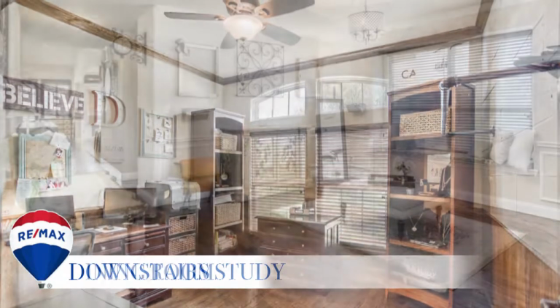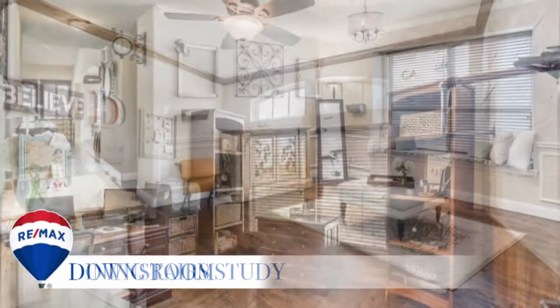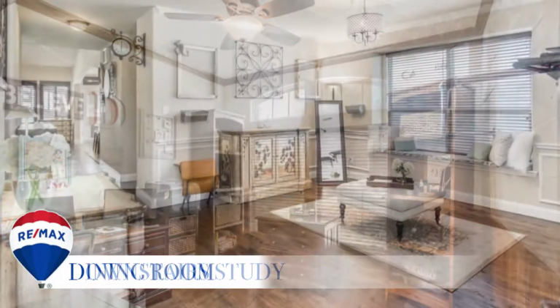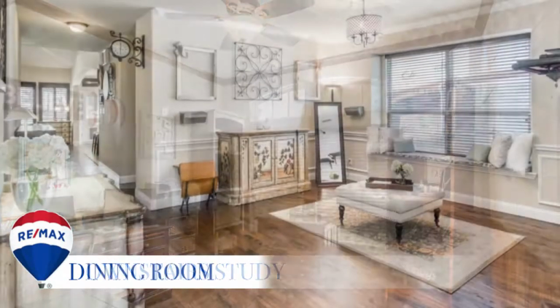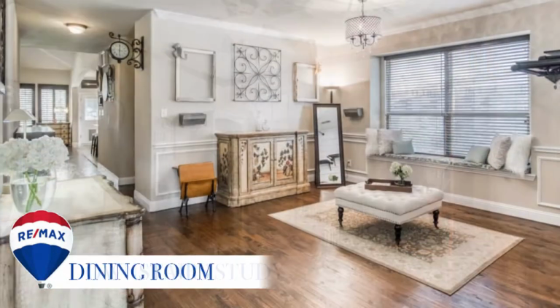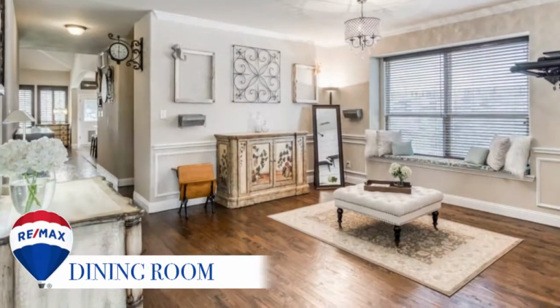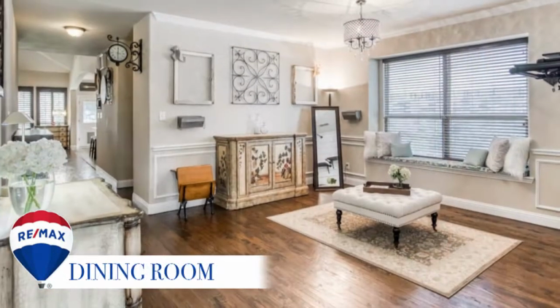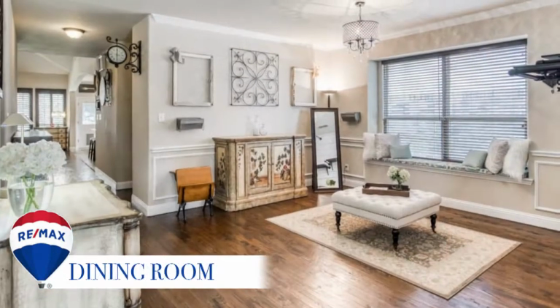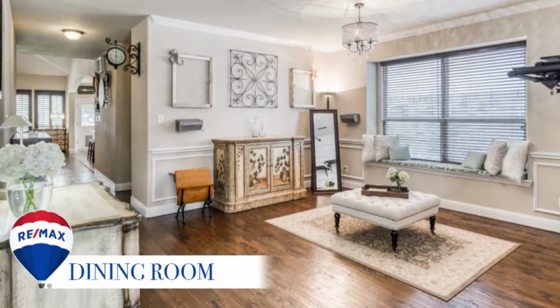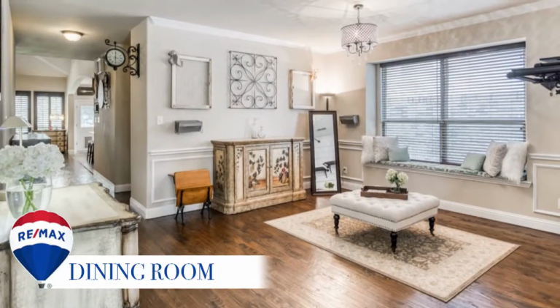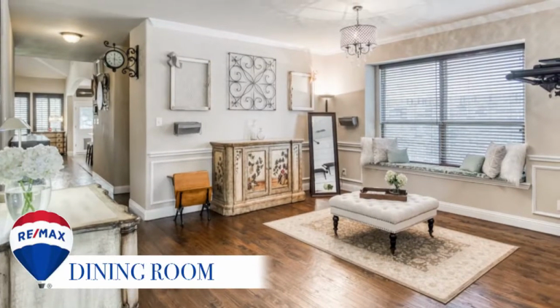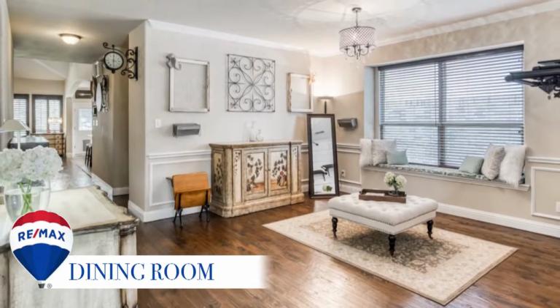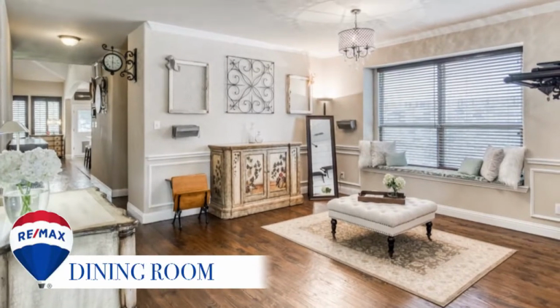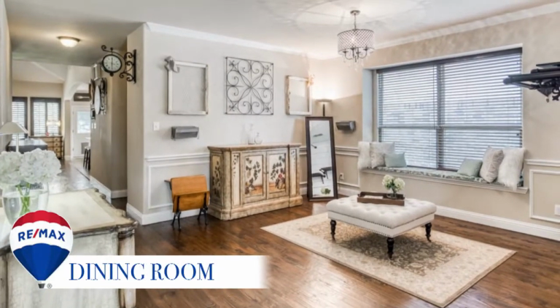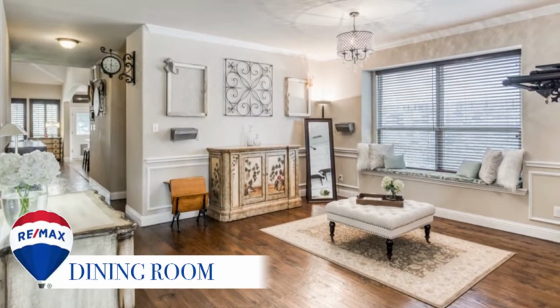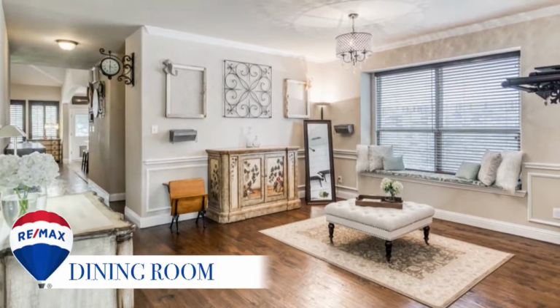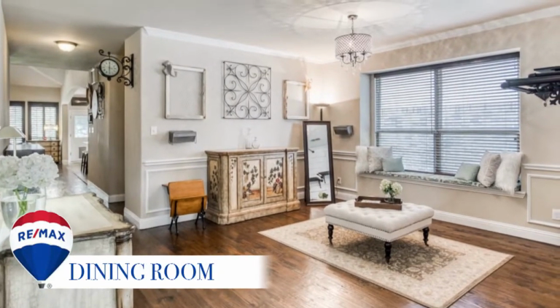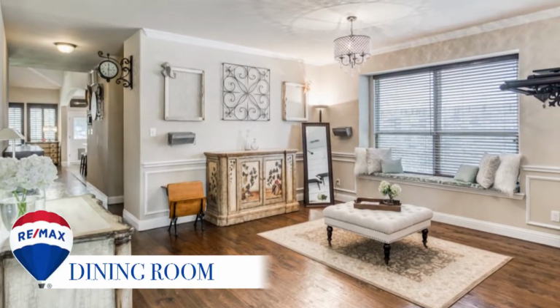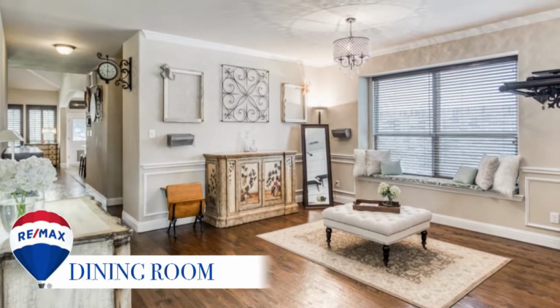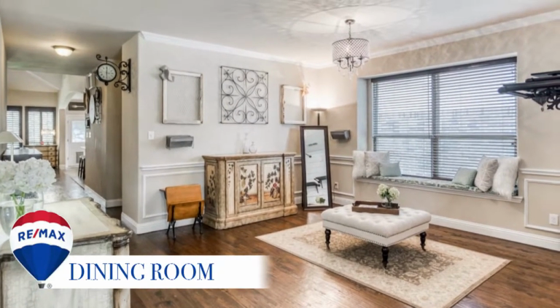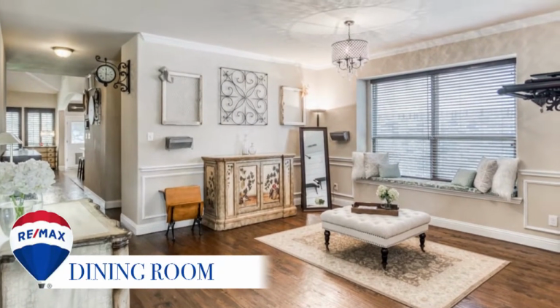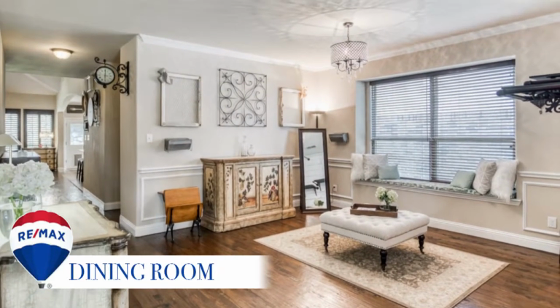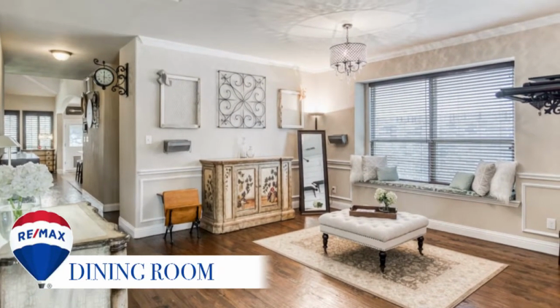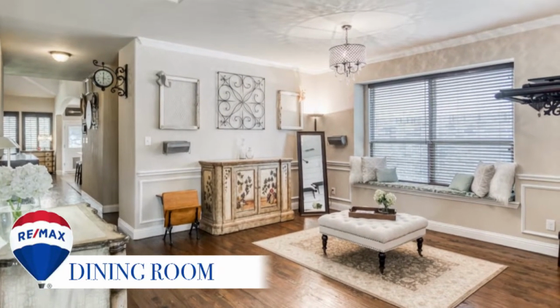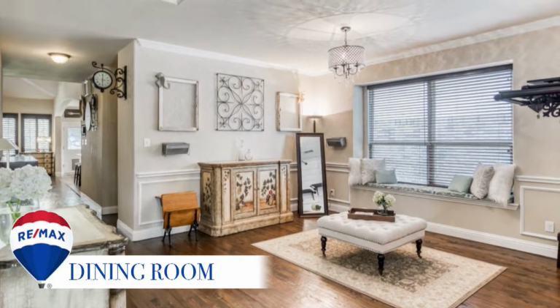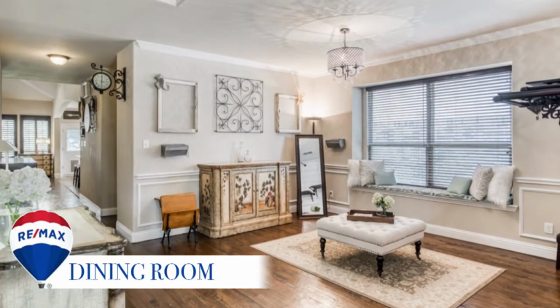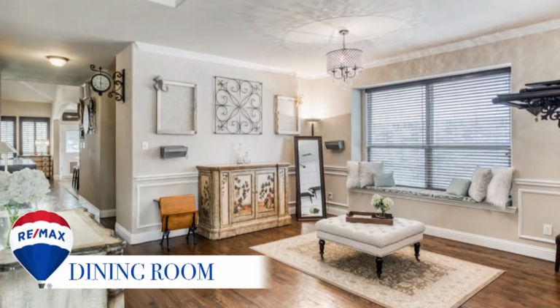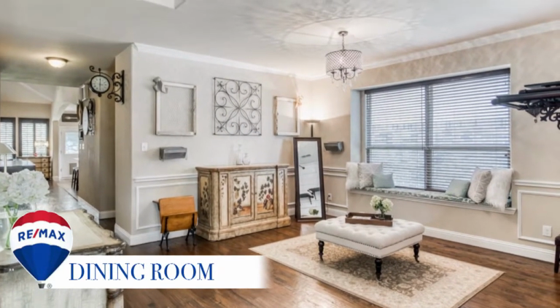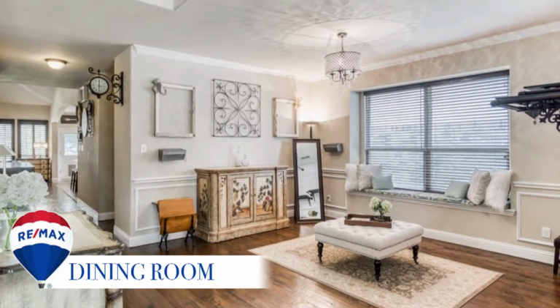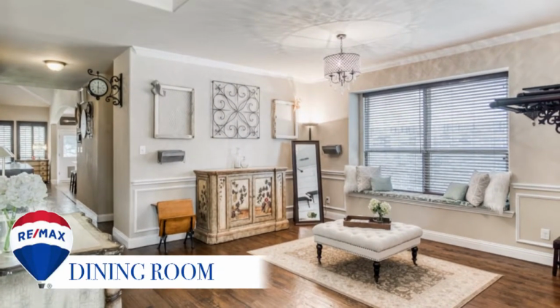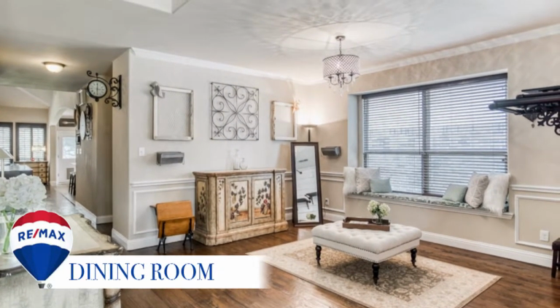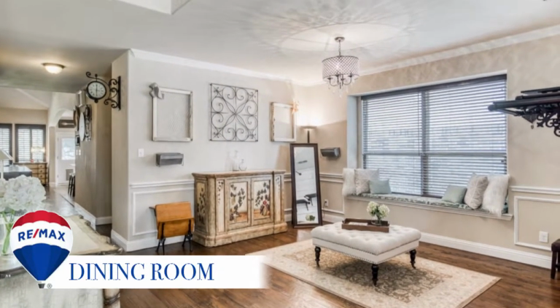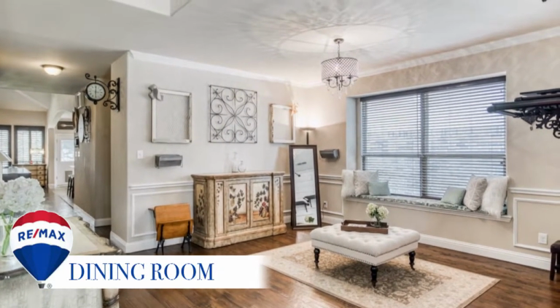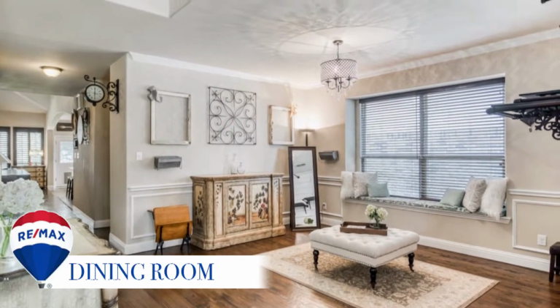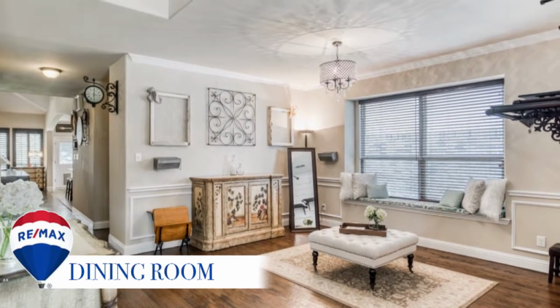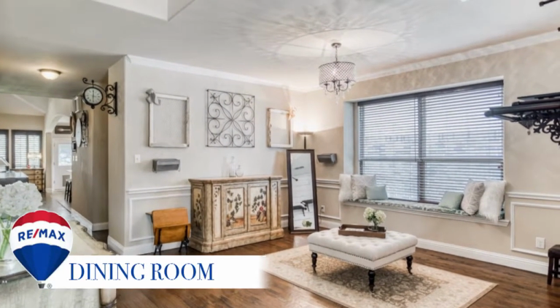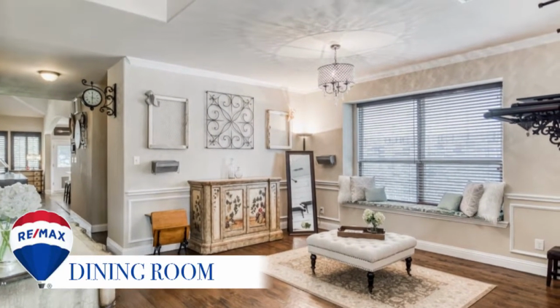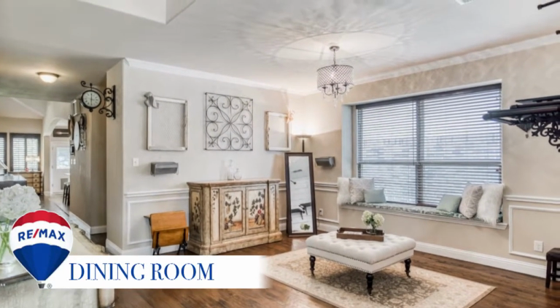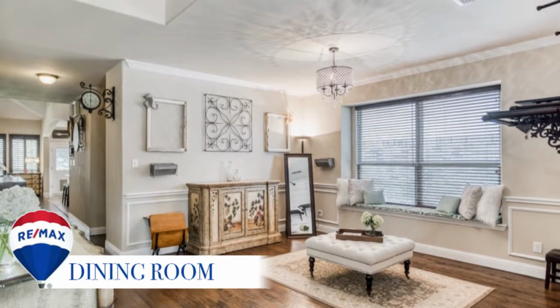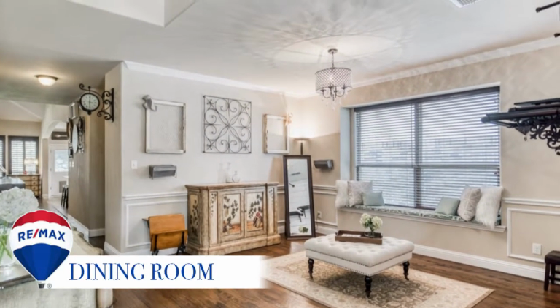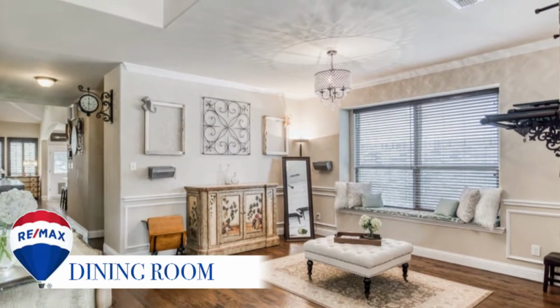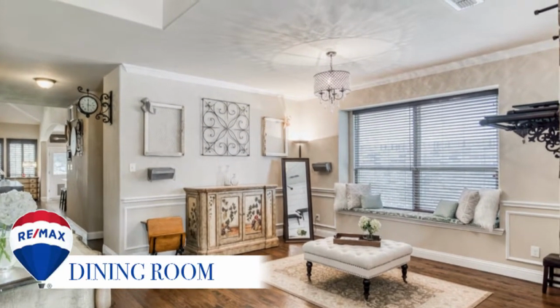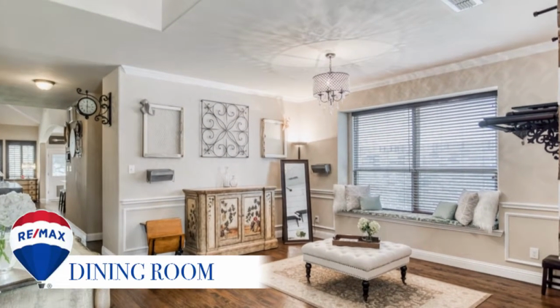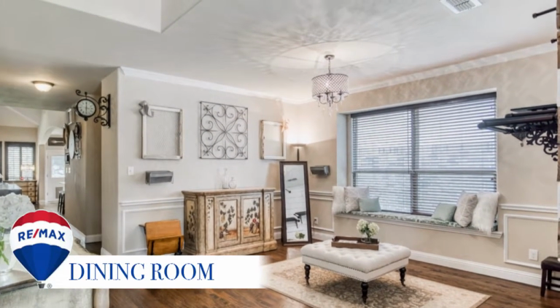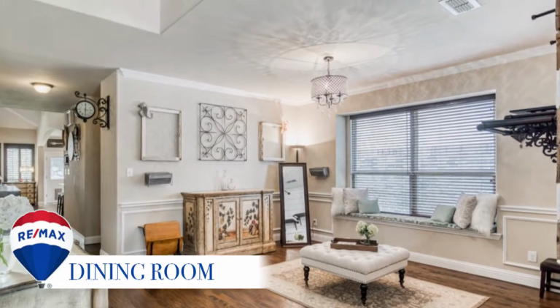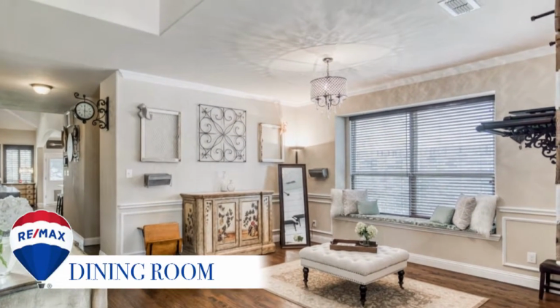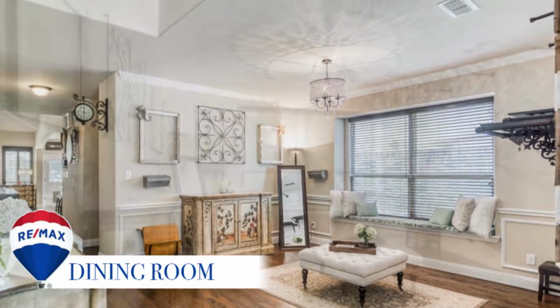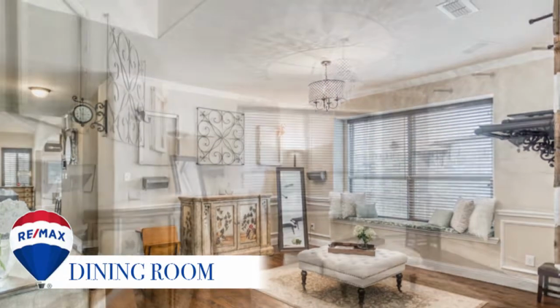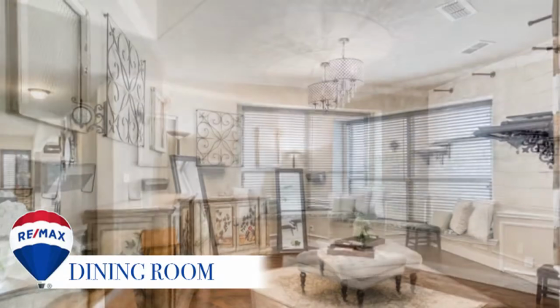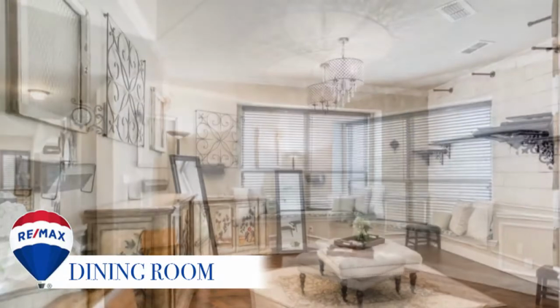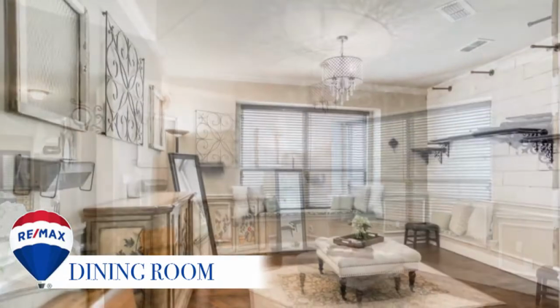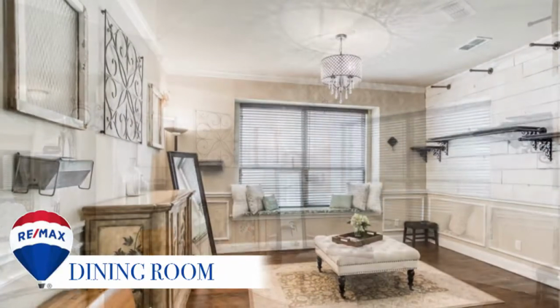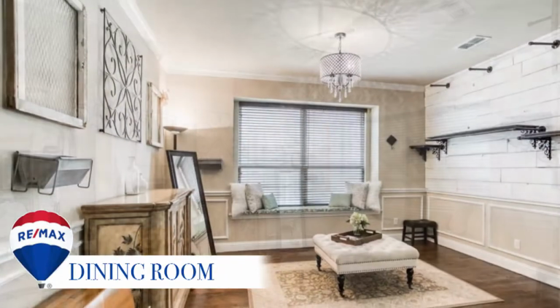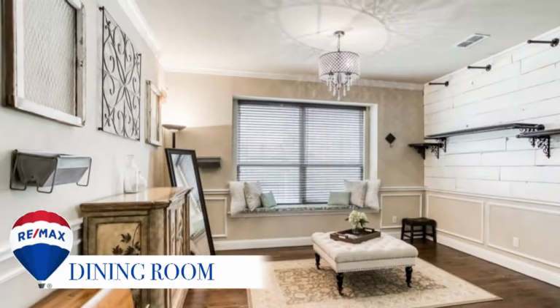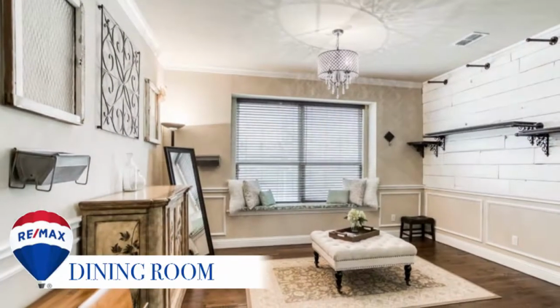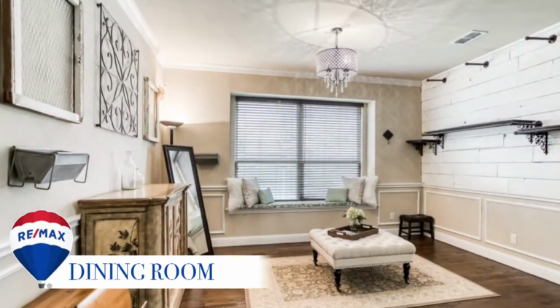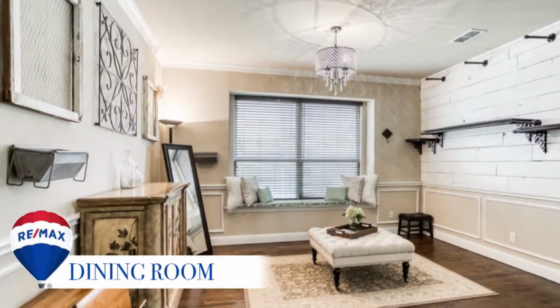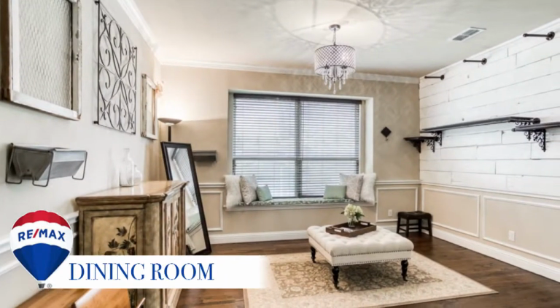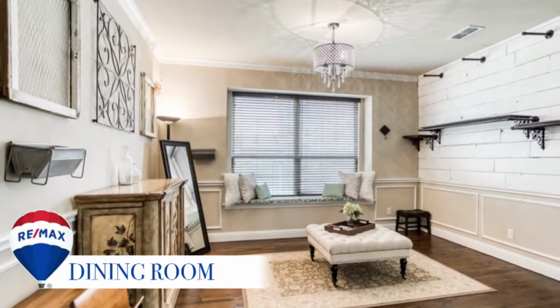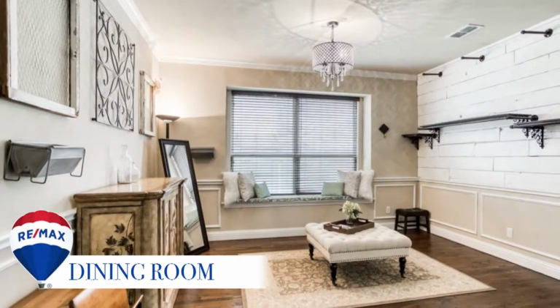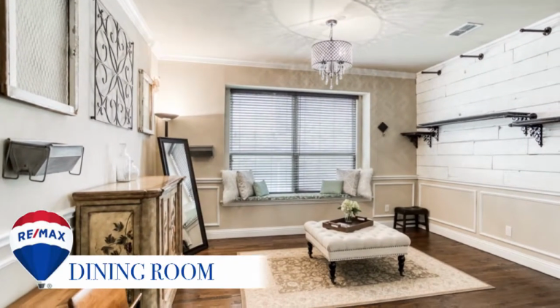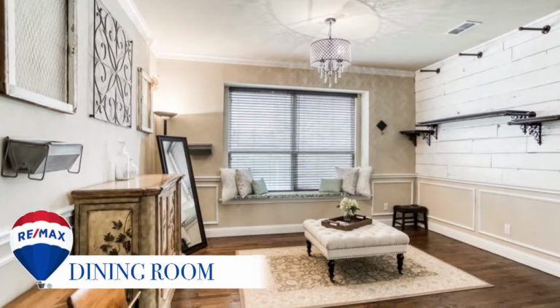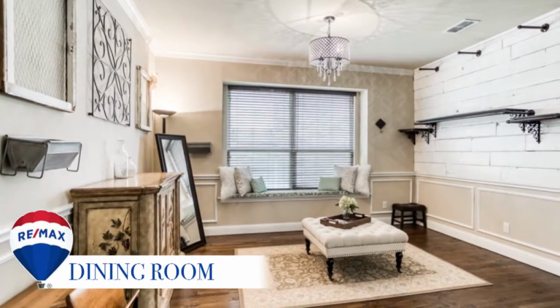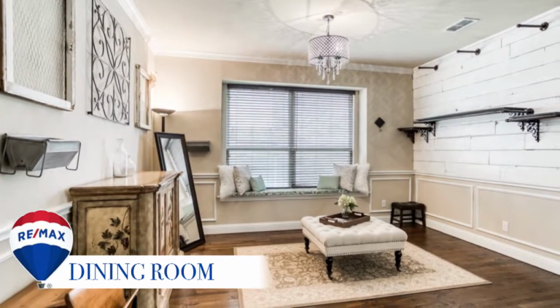The custom chair moldings, shiplap wall, and cozy nook window seat make this large dining room a warm and inviting place to be.